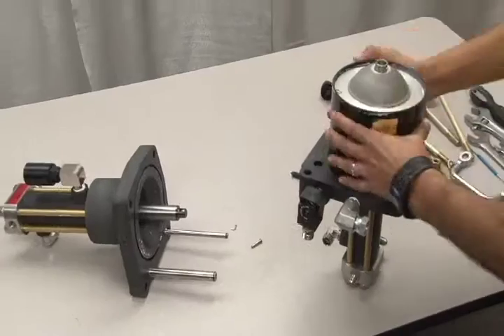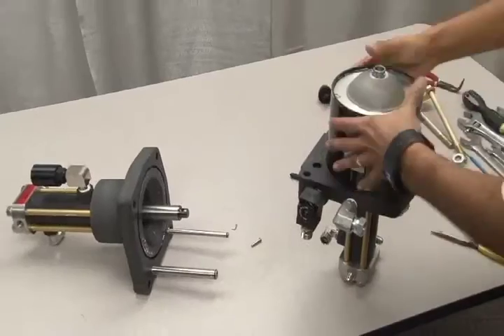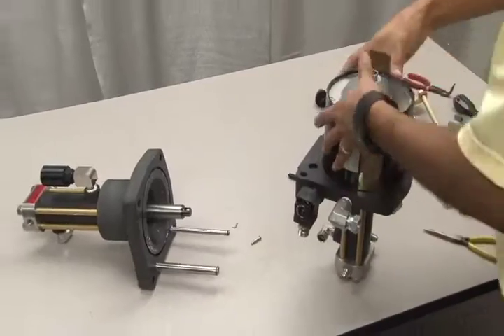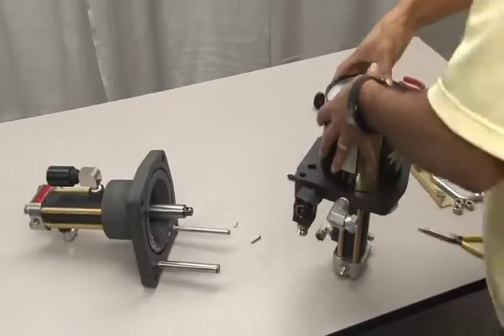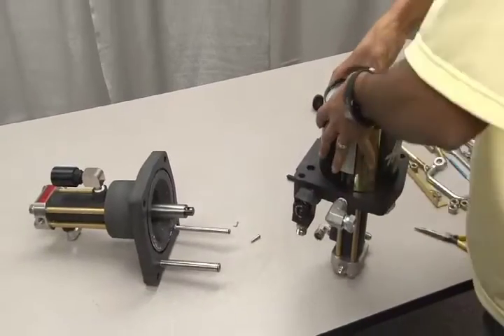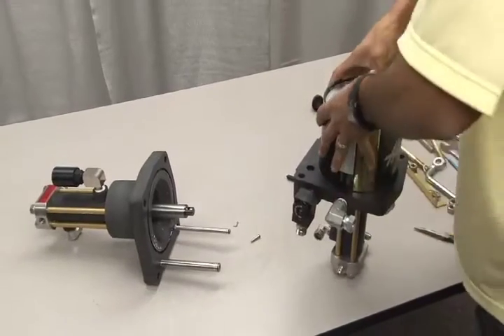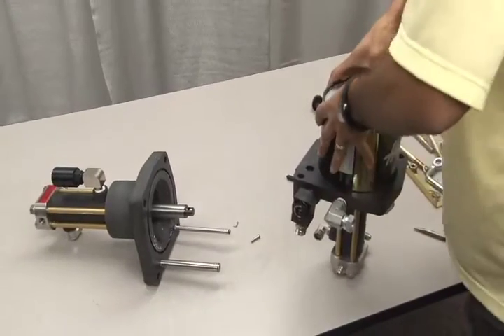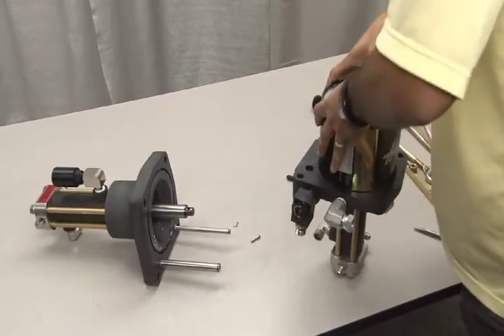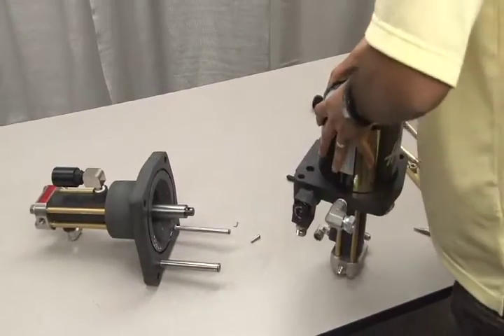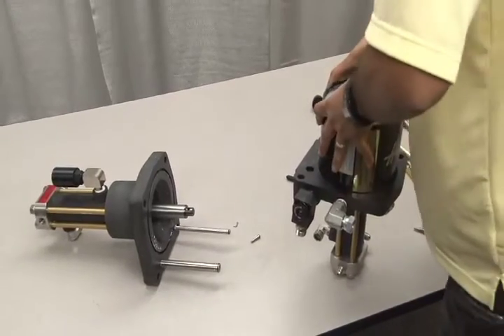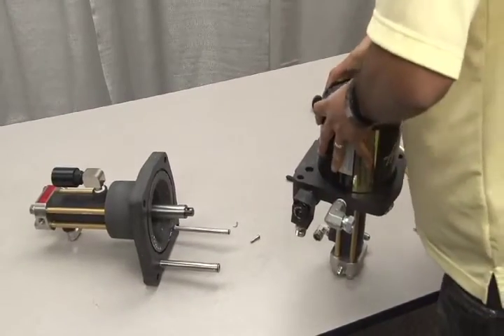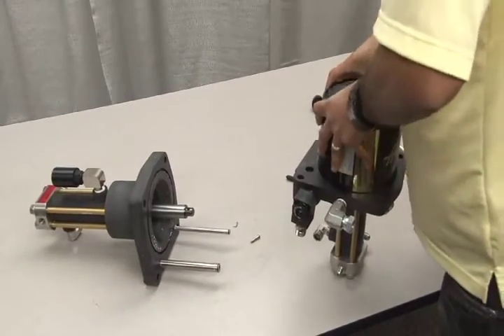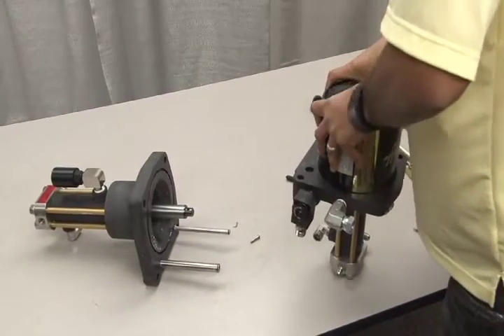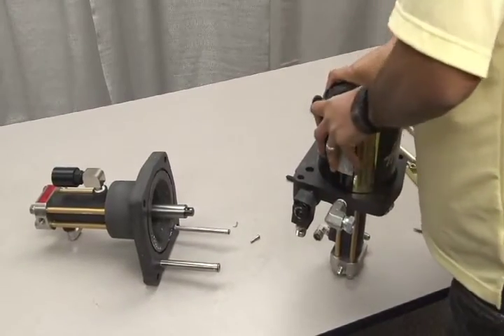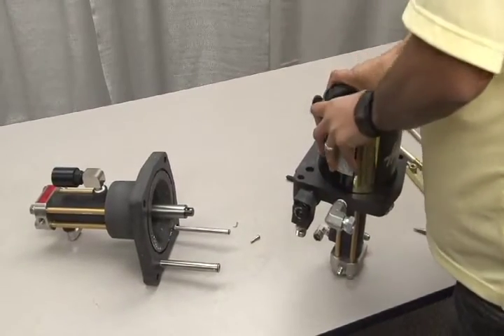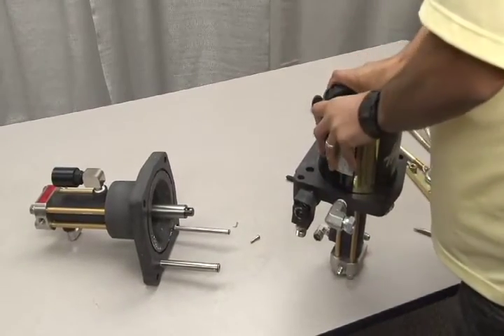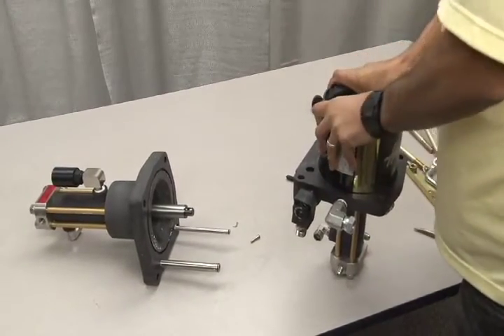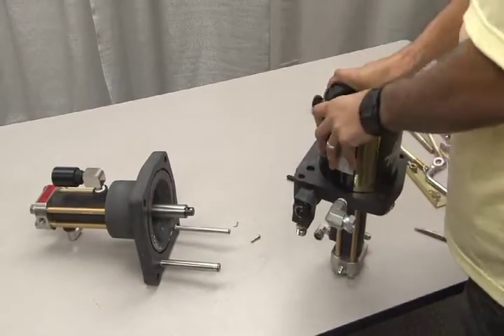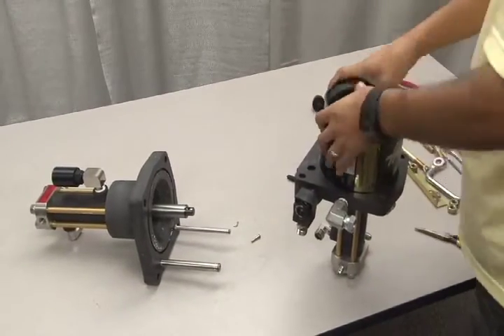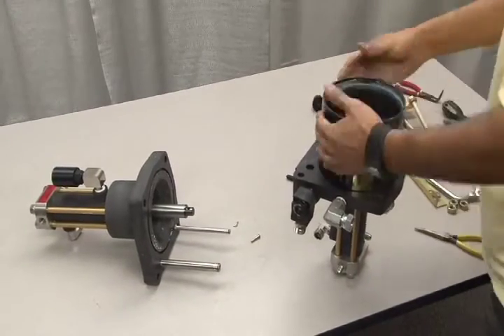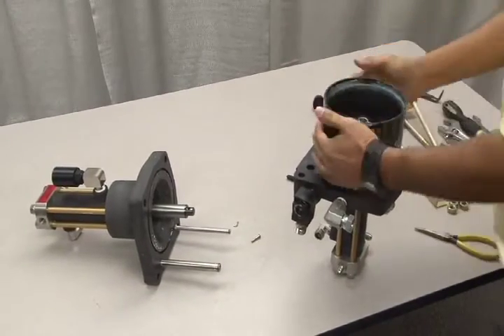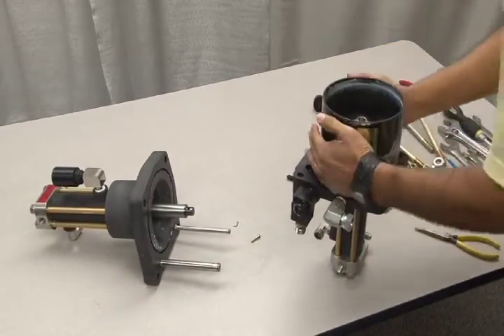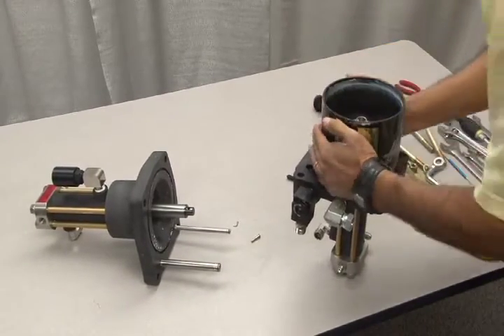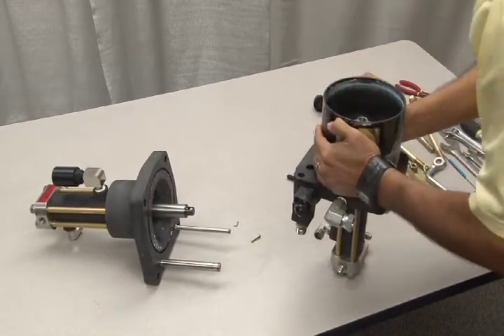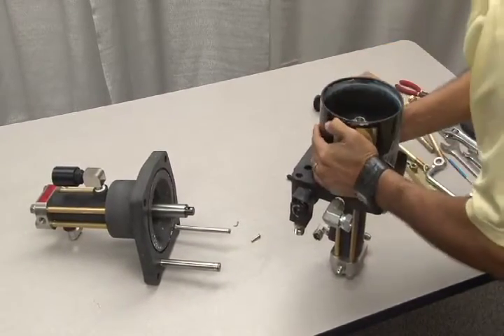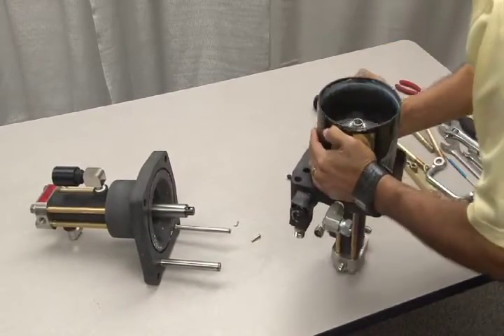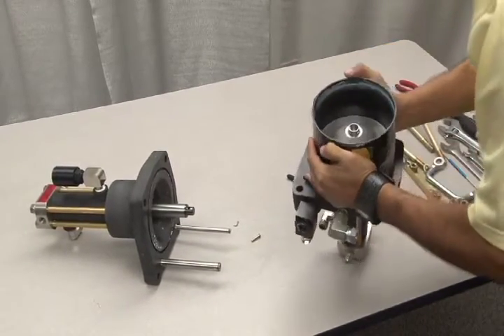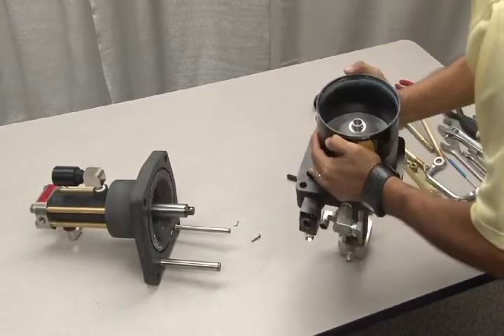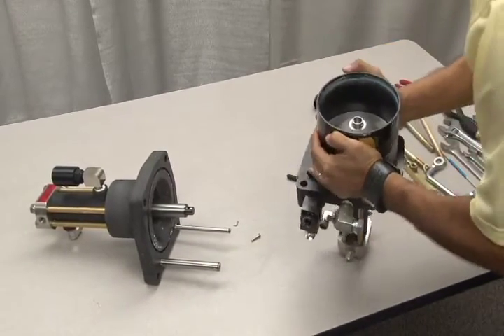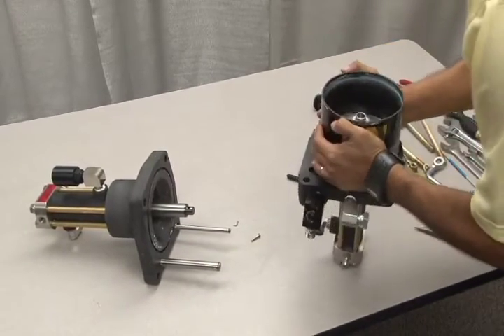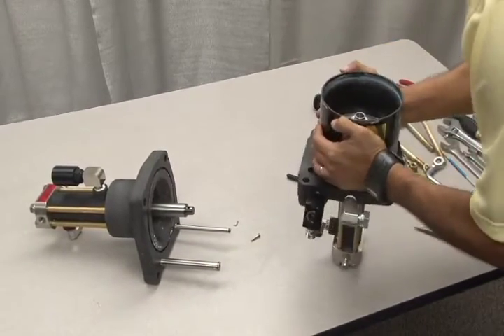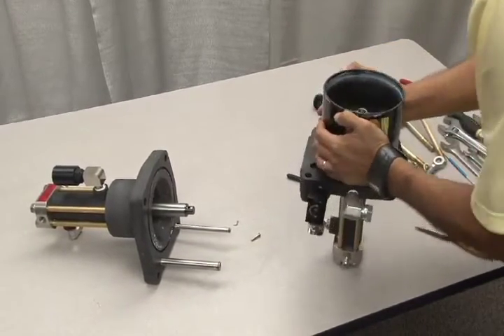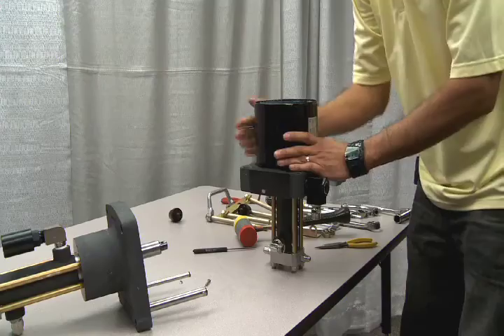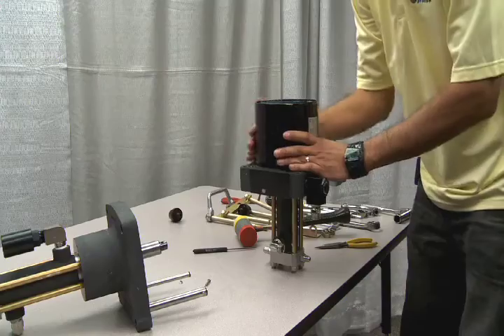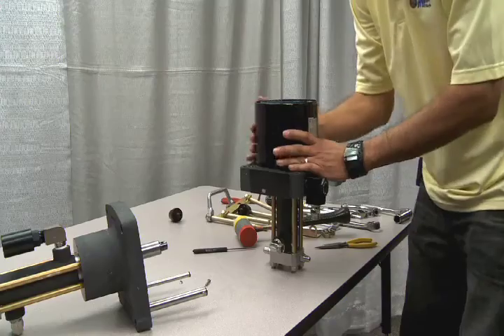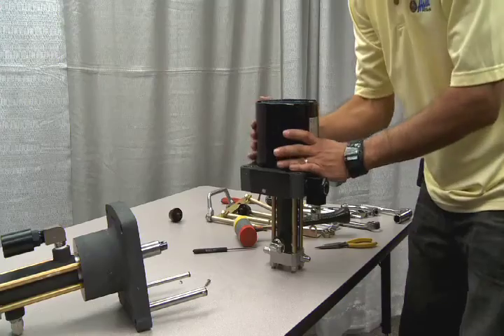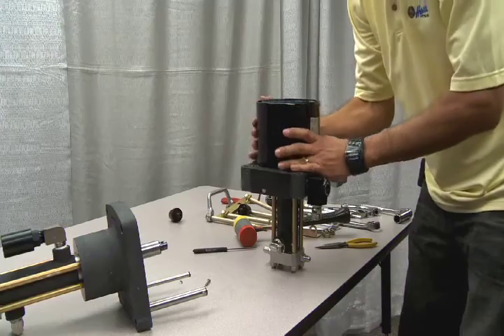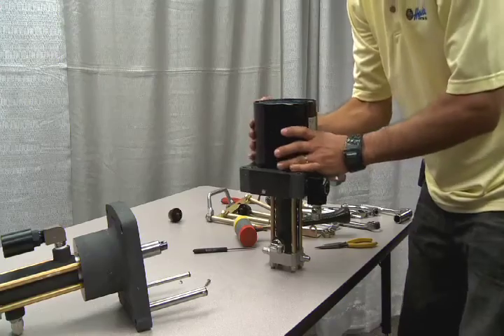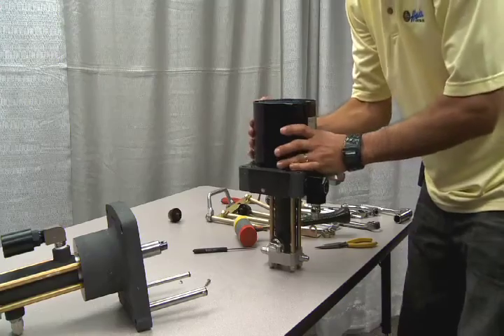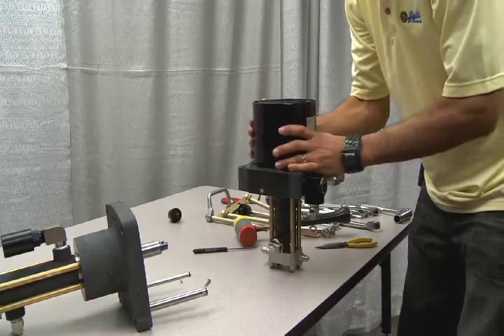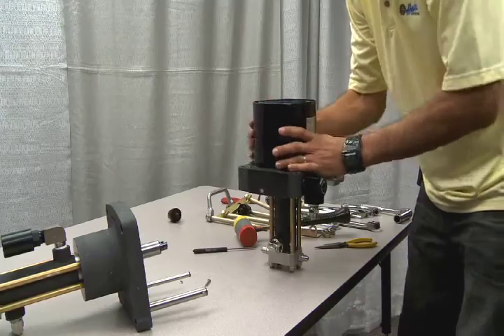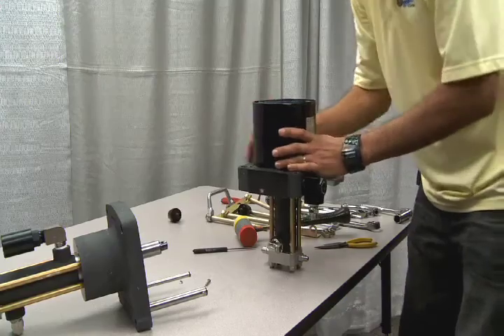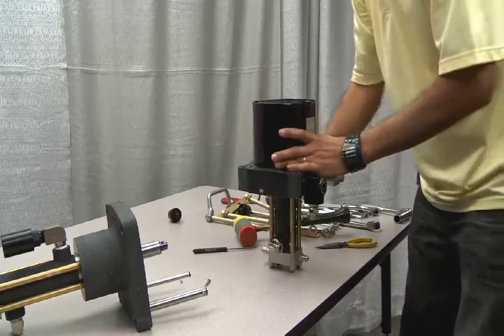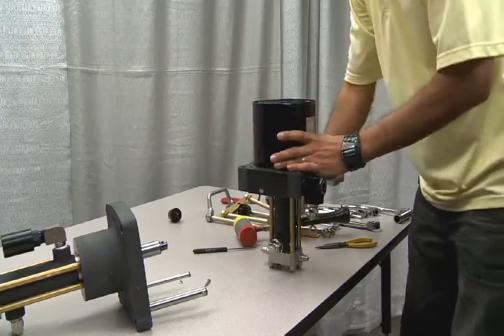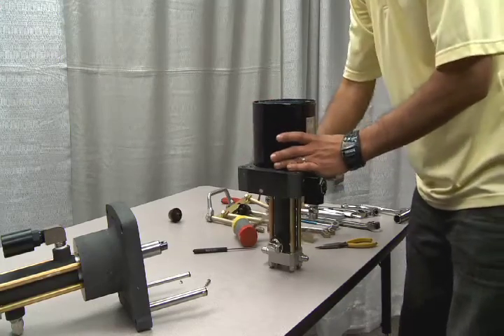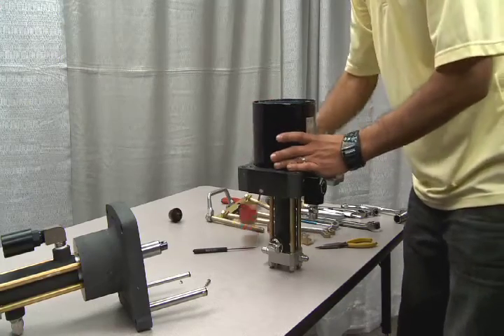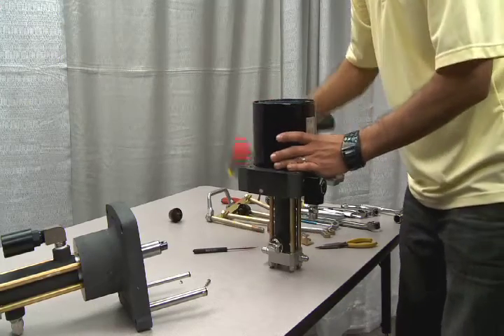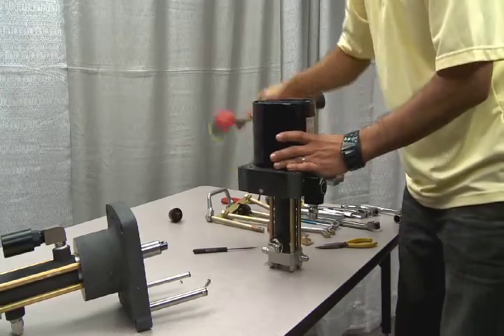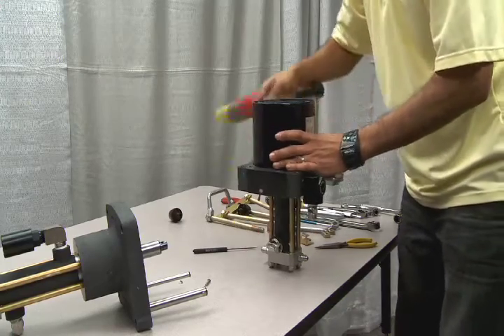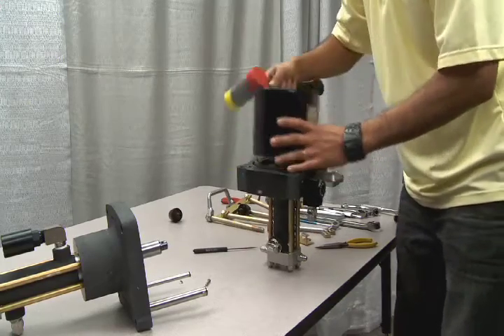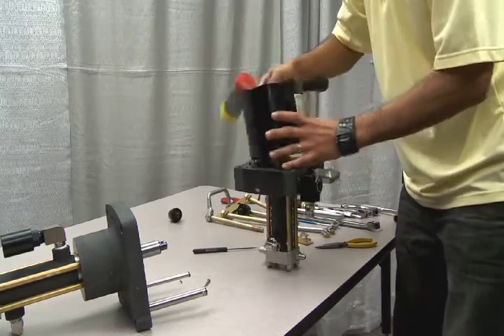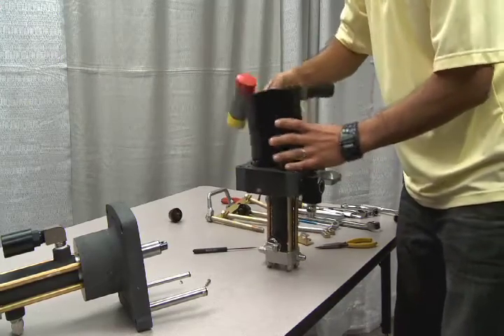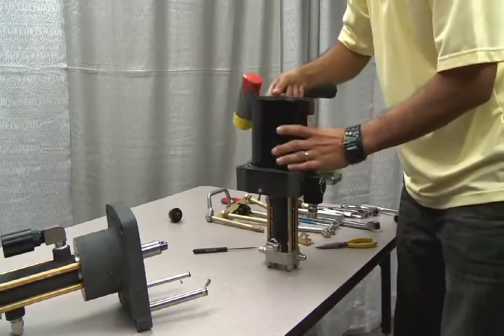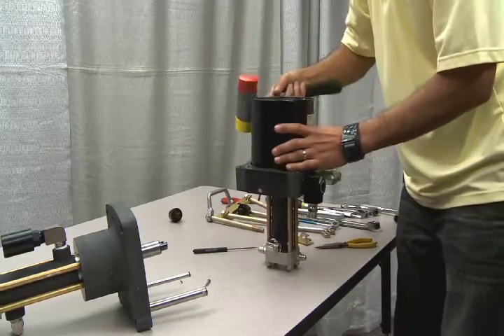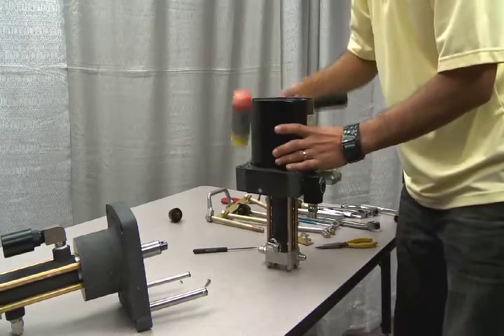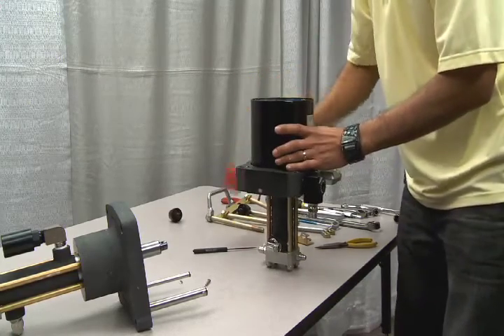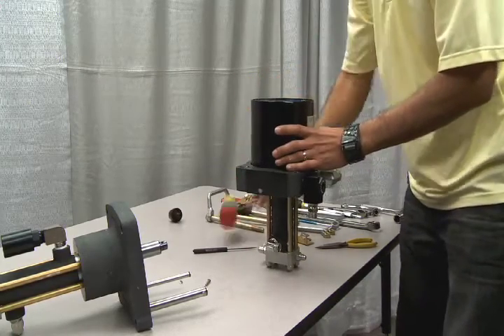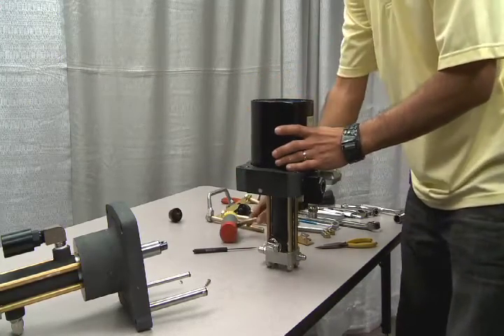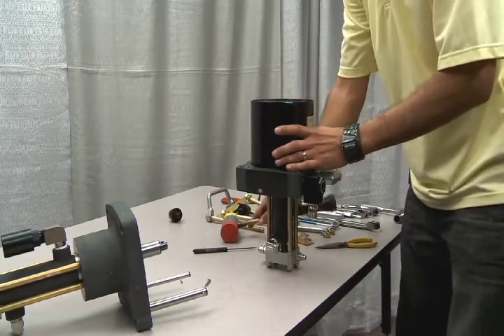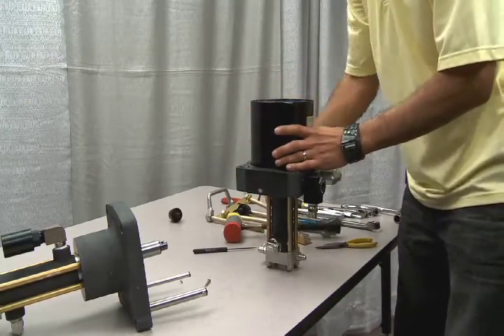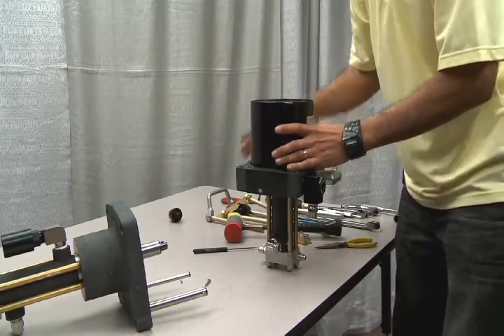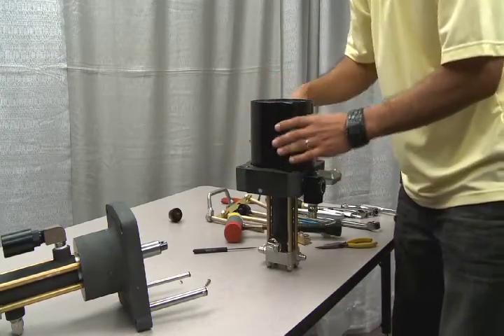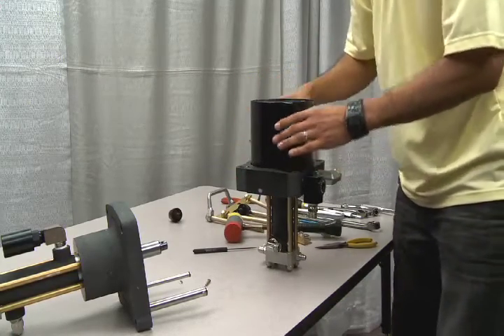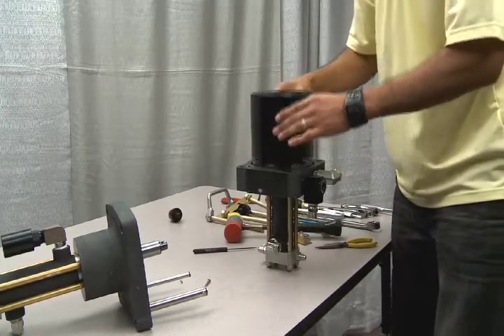Next, press down on the piston inside the air barrel and tap with a mallet until it is loose. Then remove the air barrel.